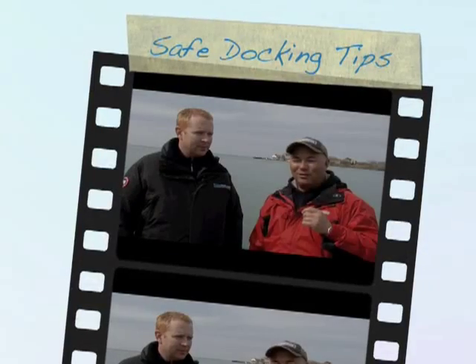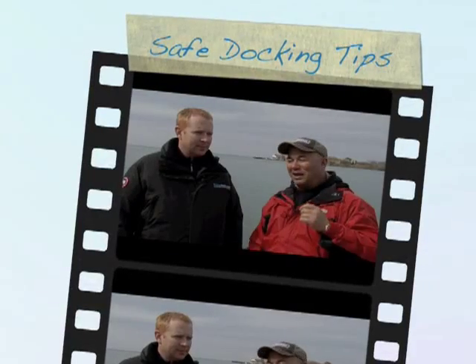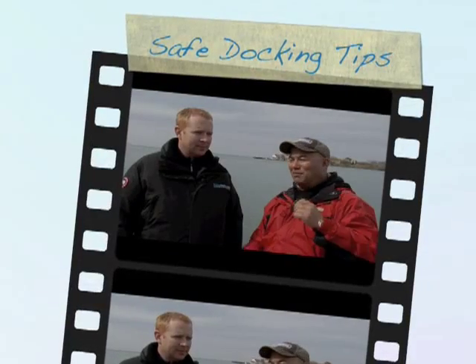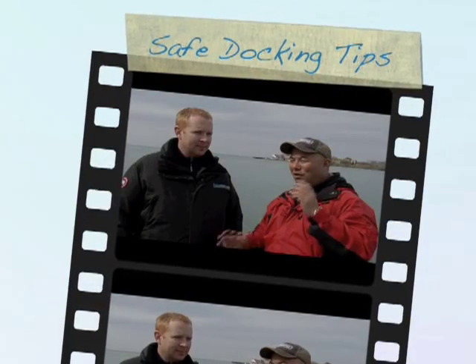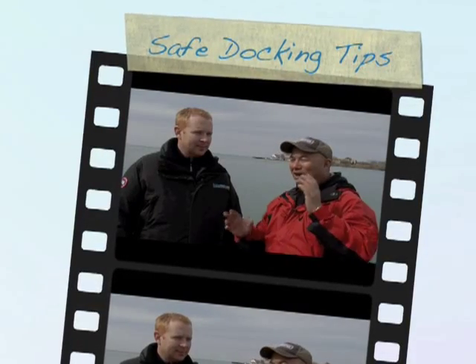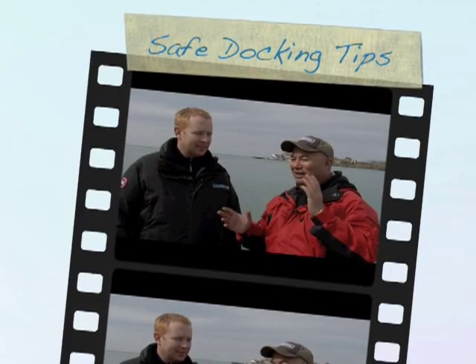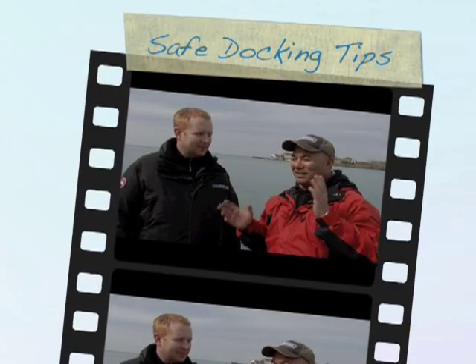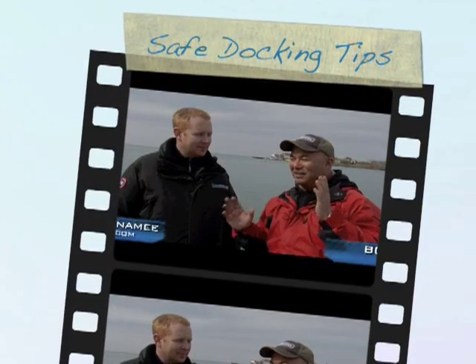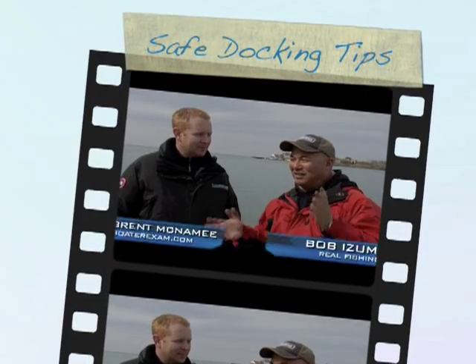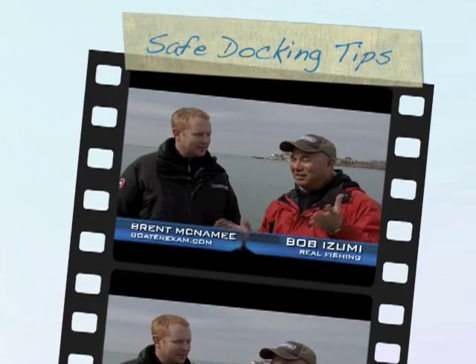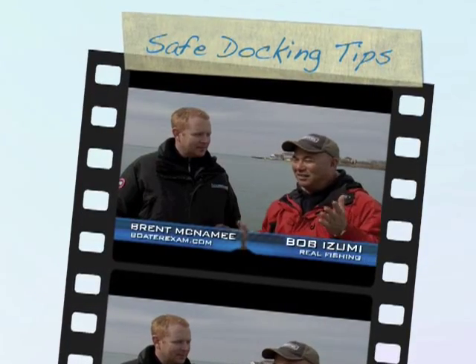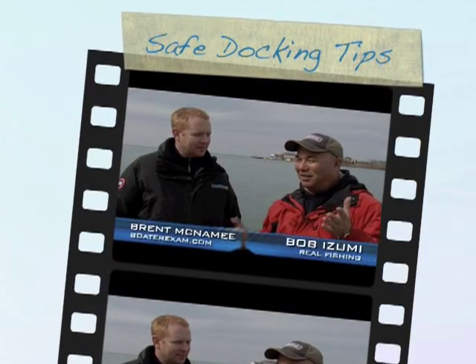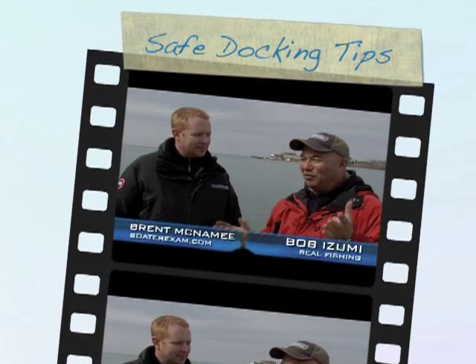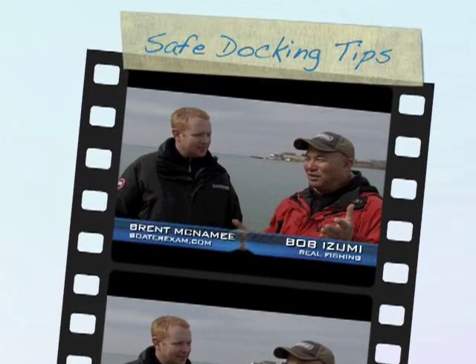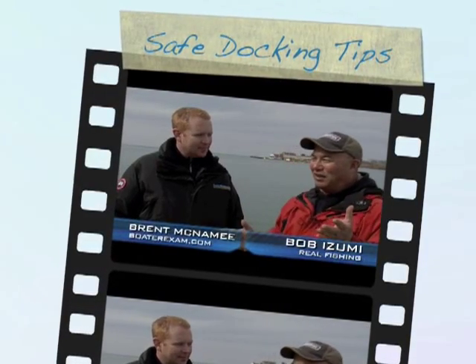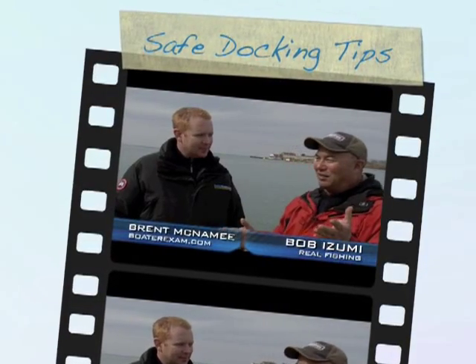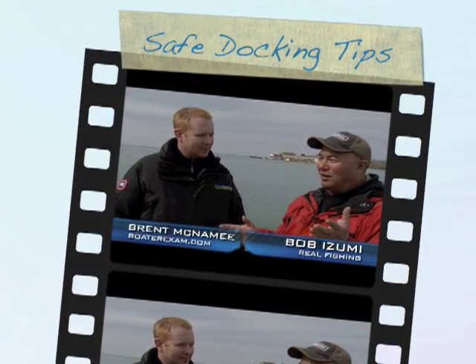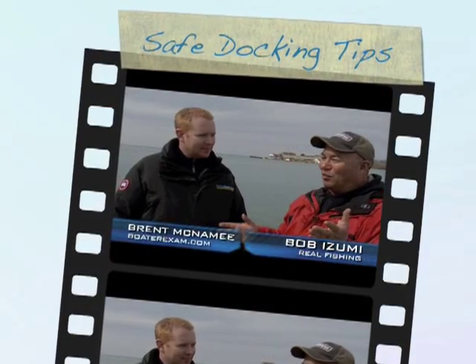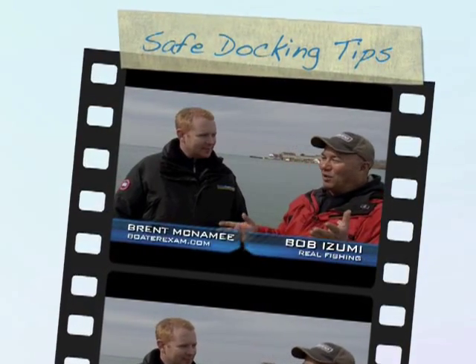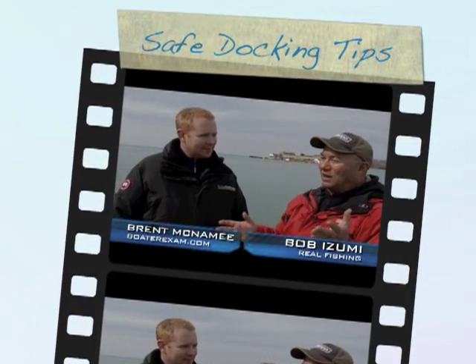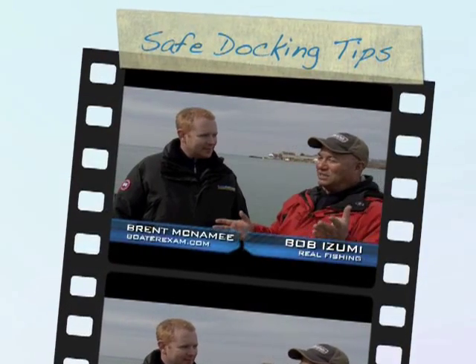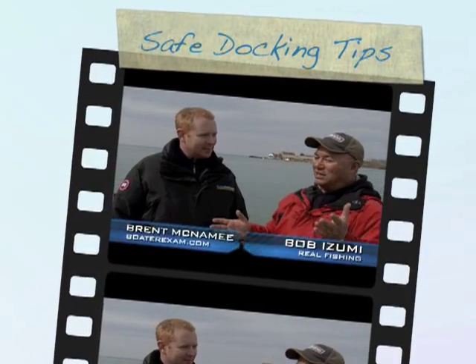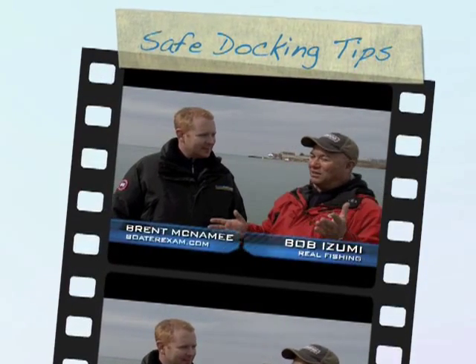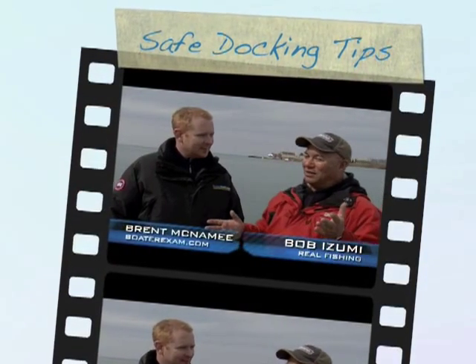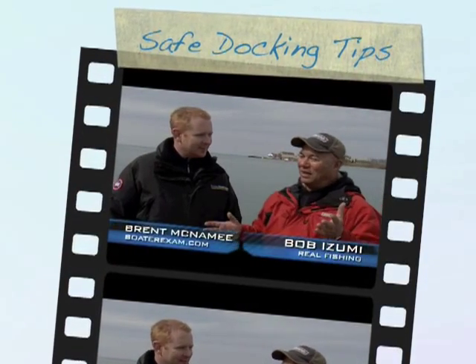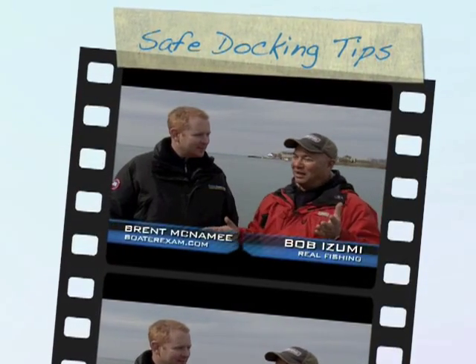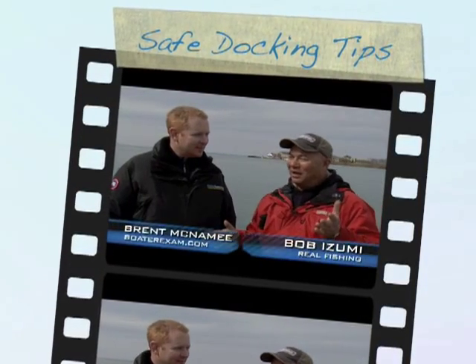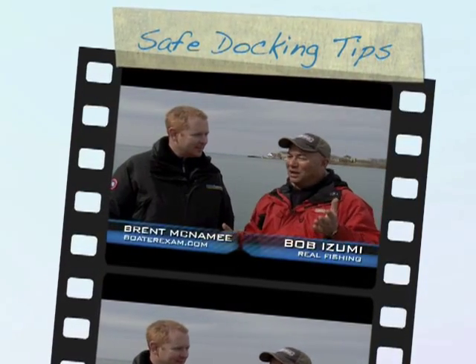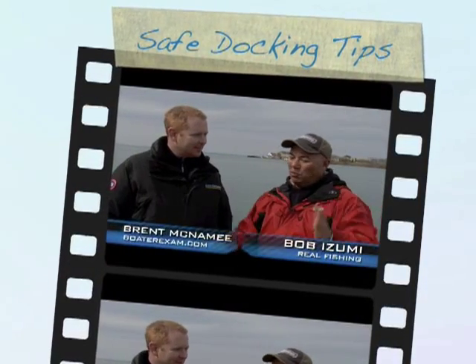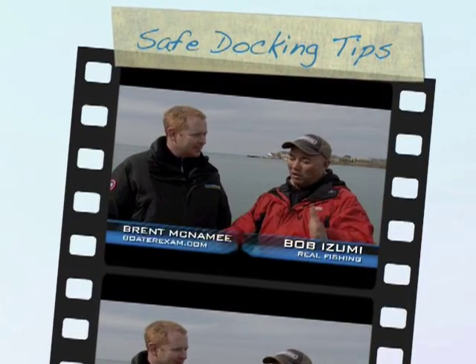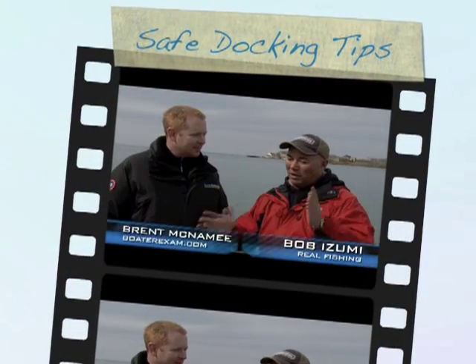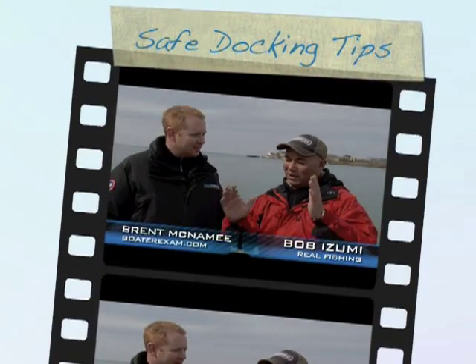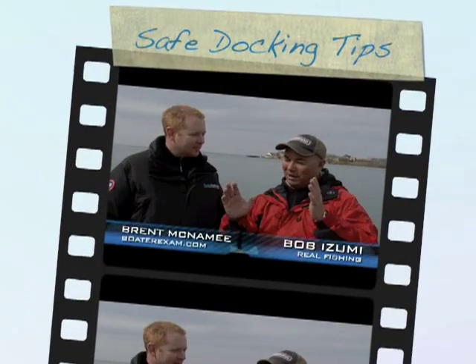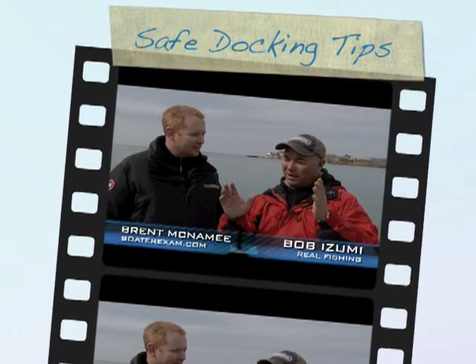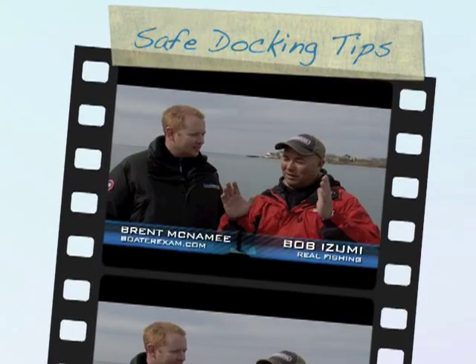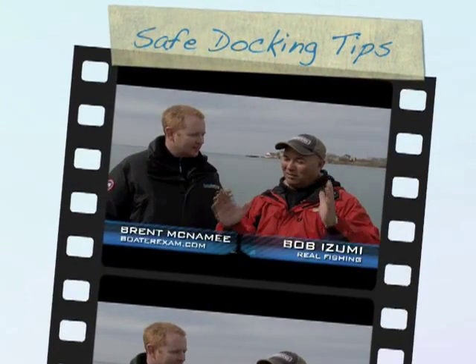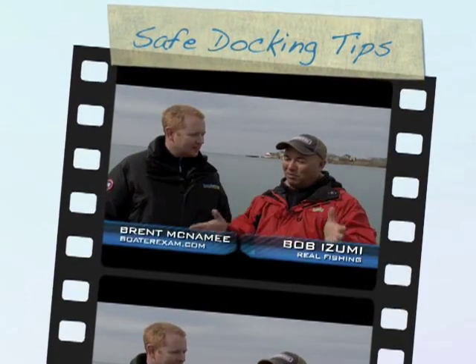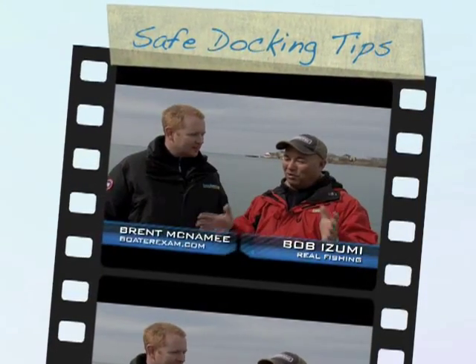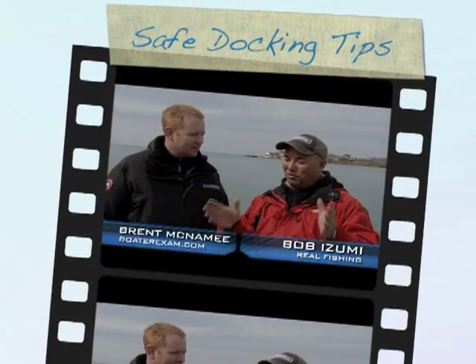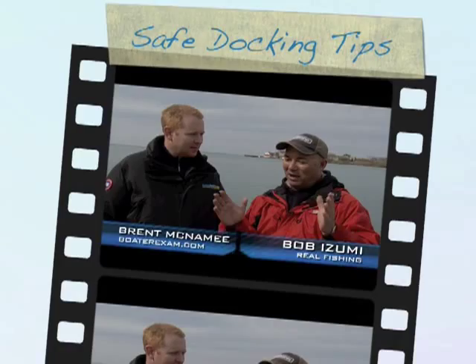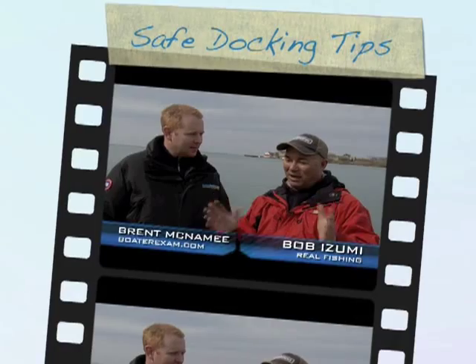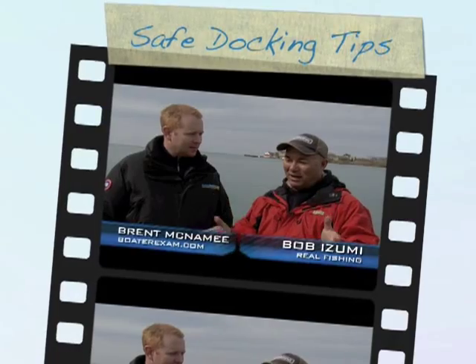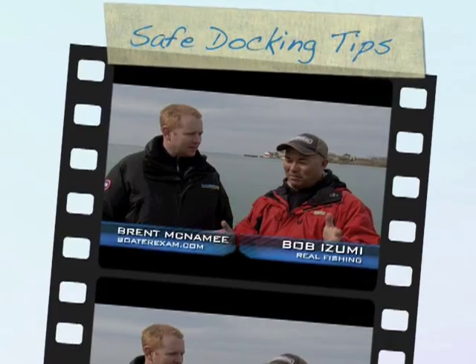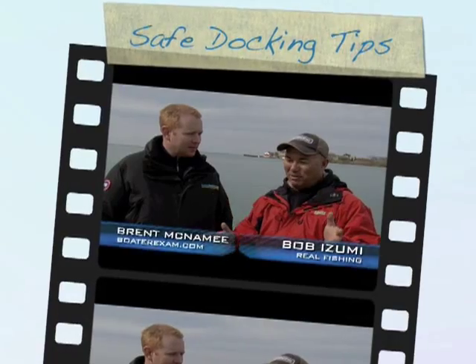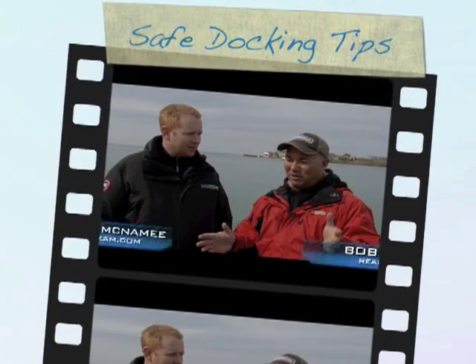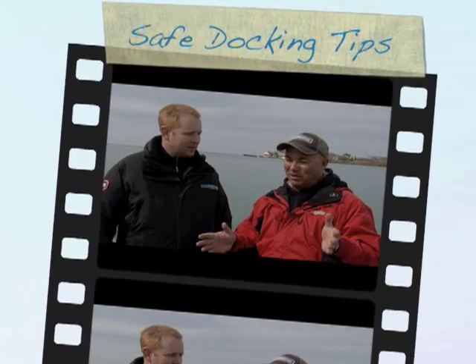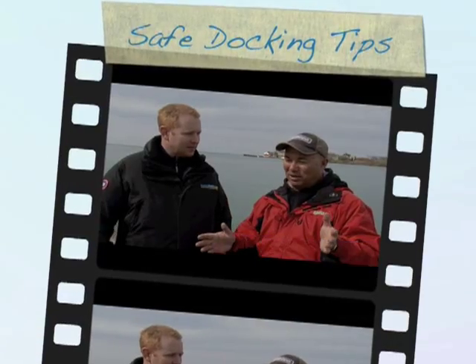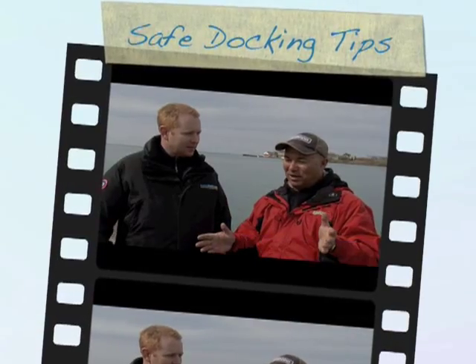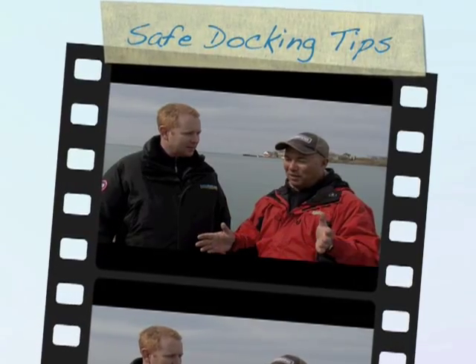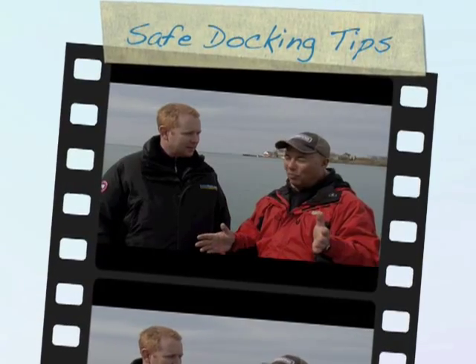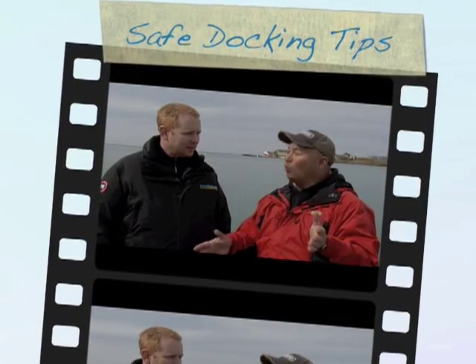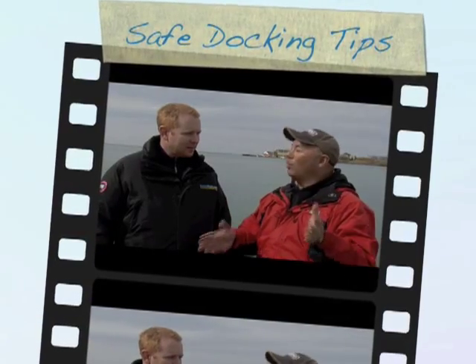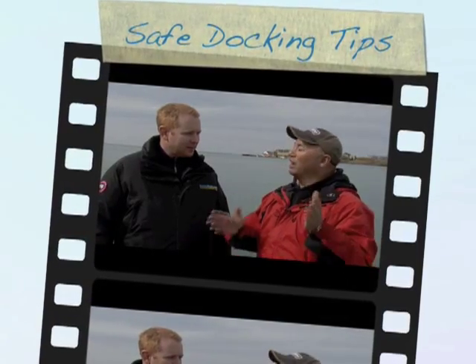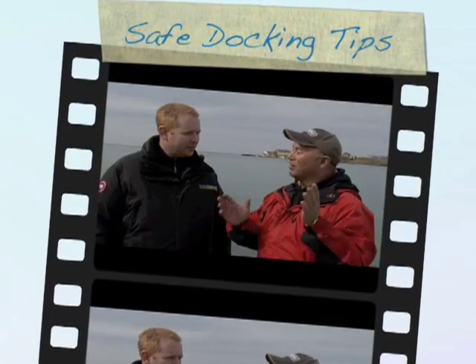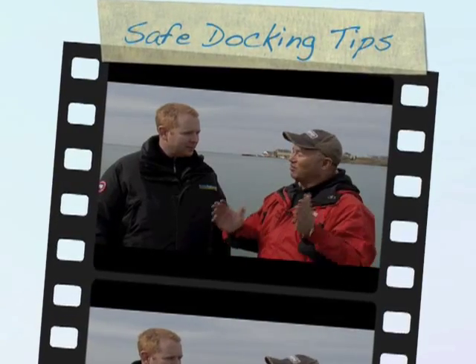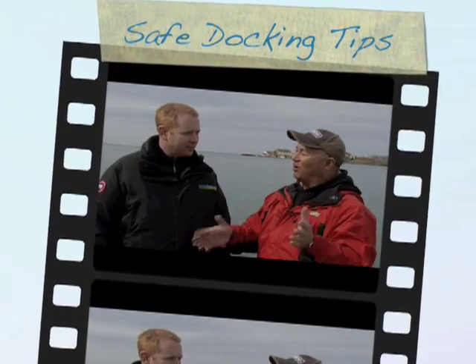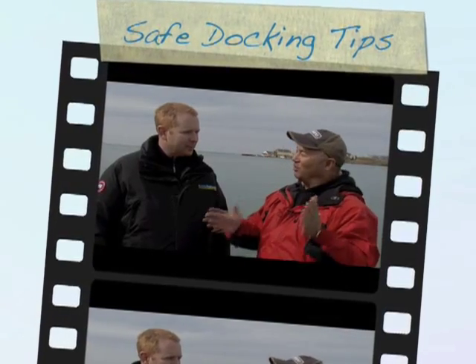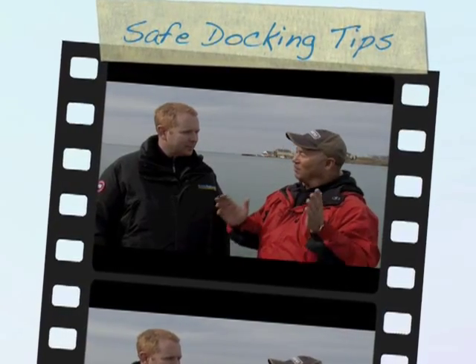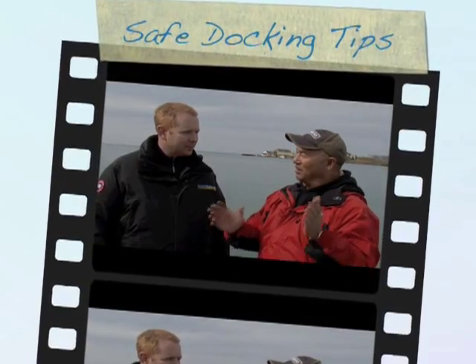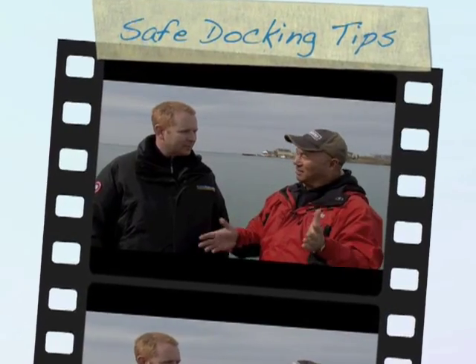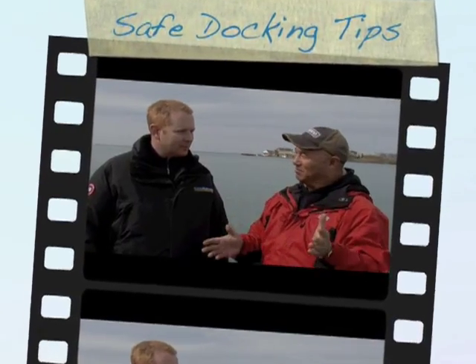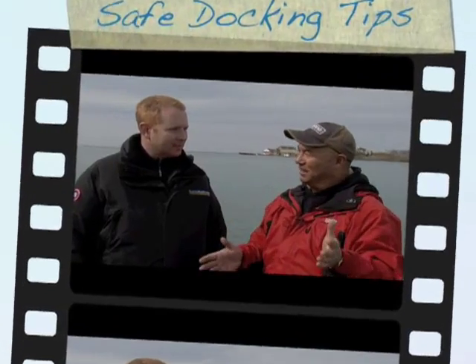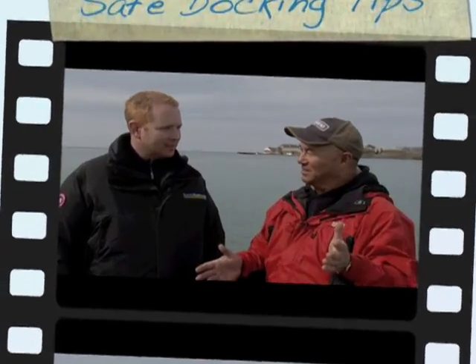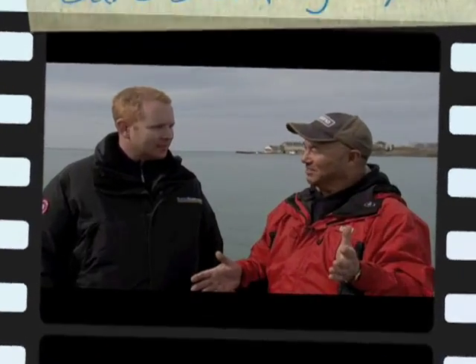Okay Brent, this is the skill testing question. We're looking at this boat tied up to the dock. What's wrong with this picture?